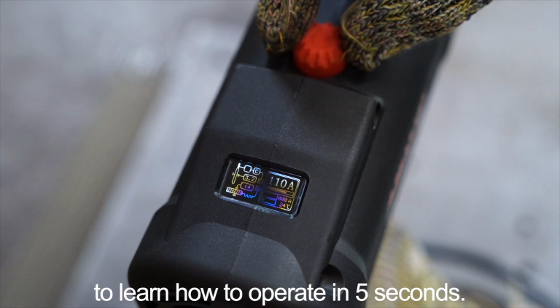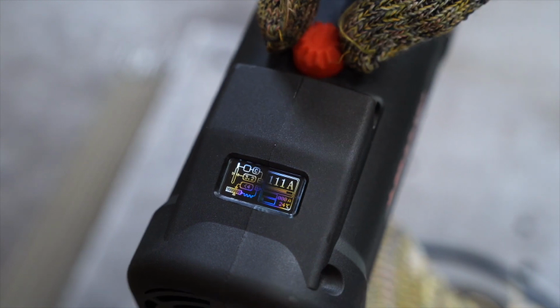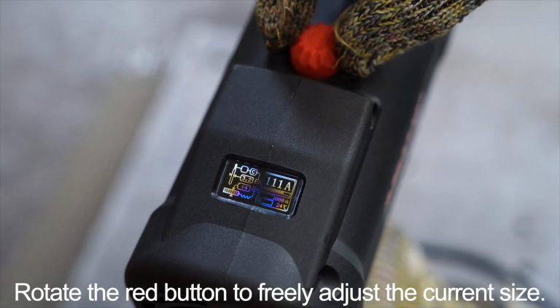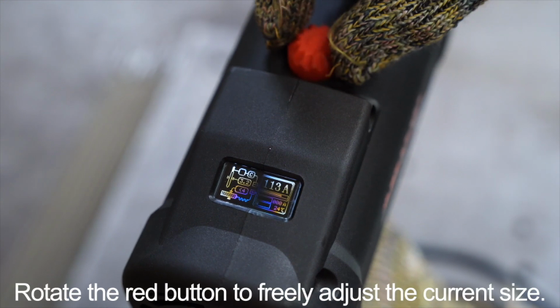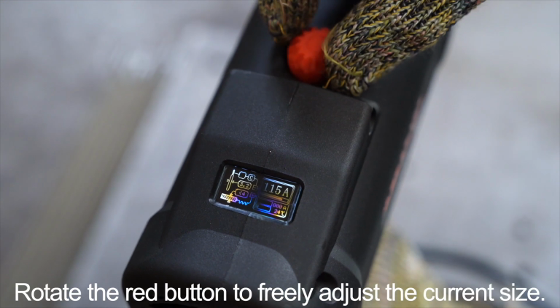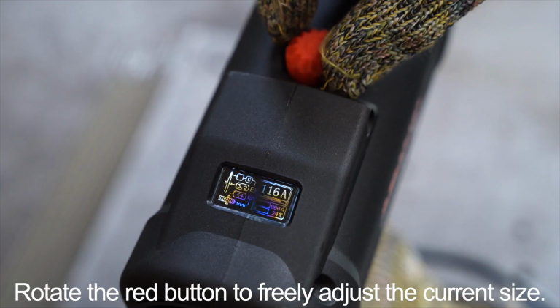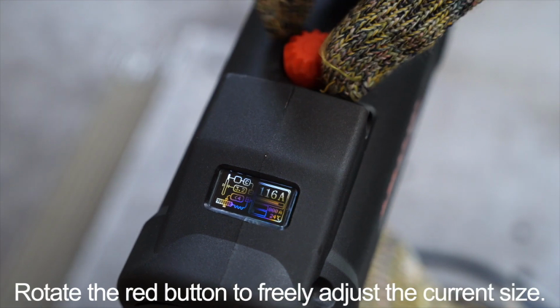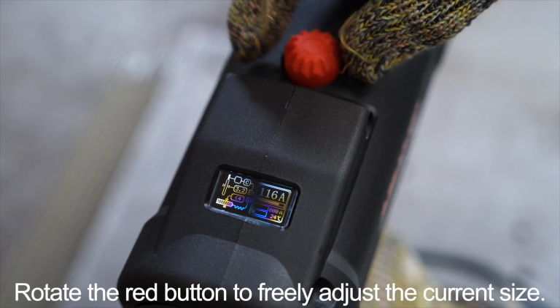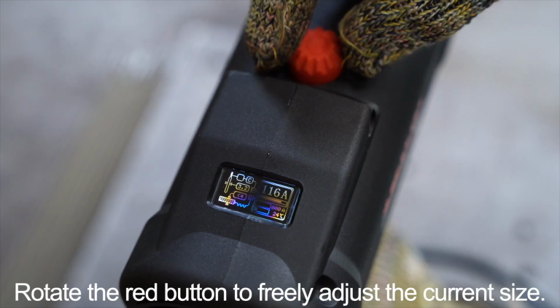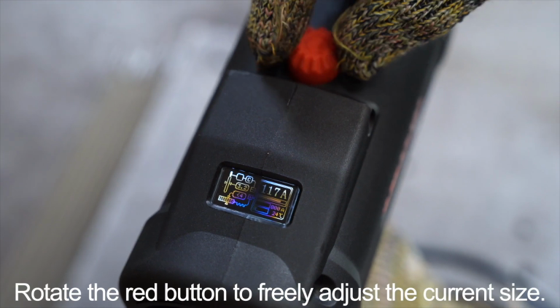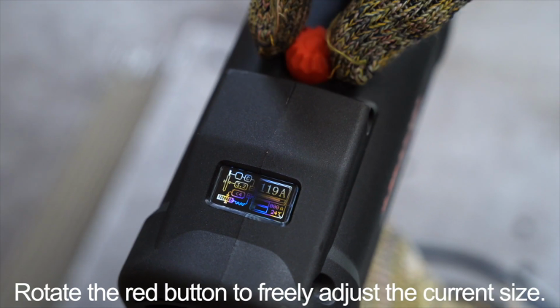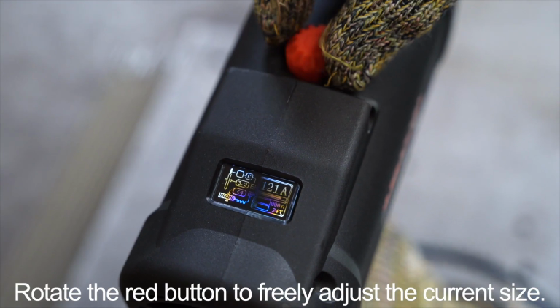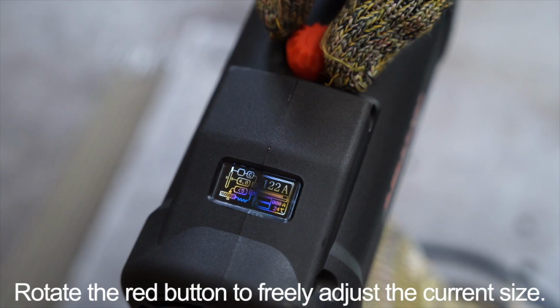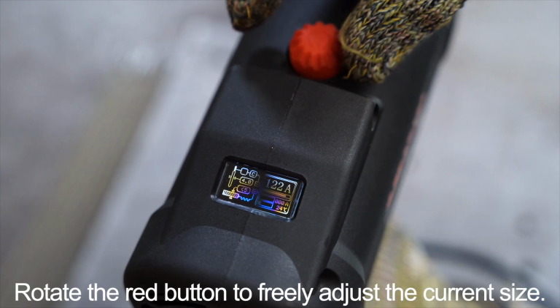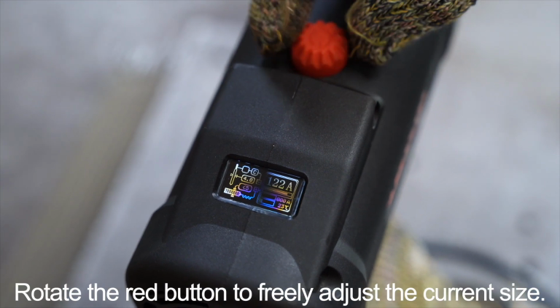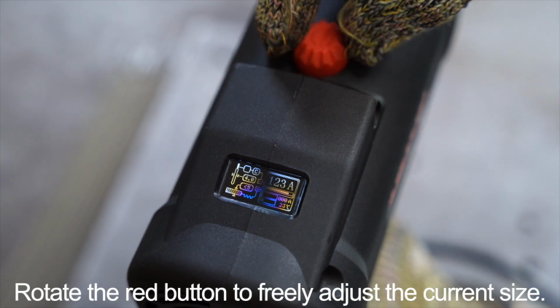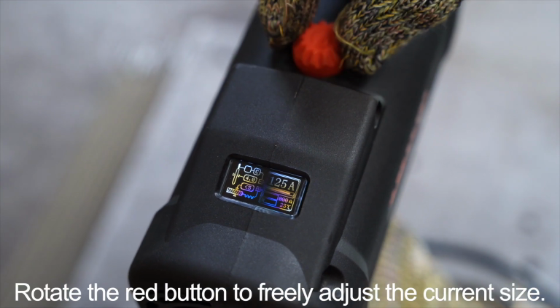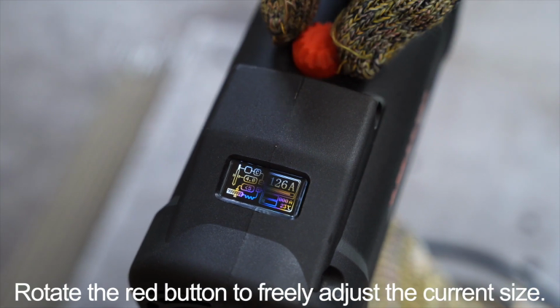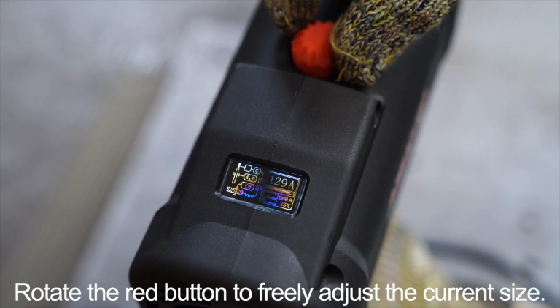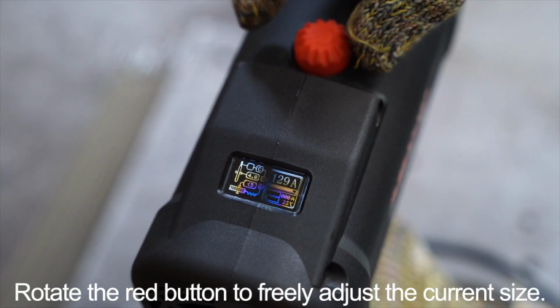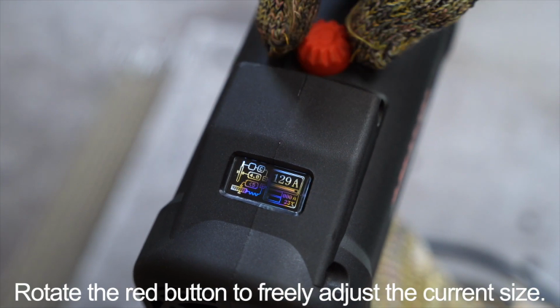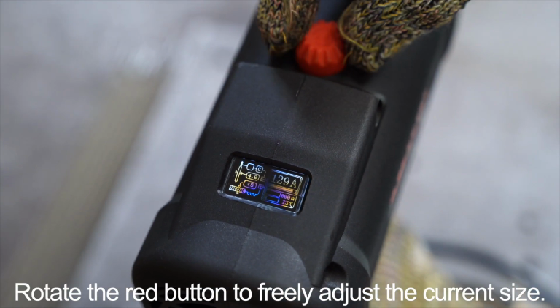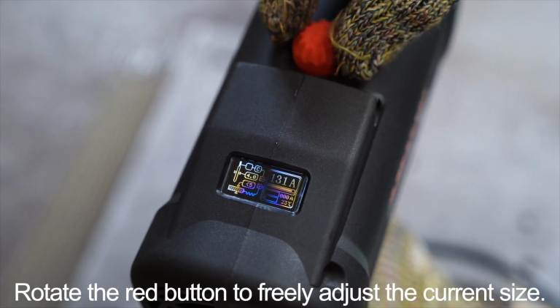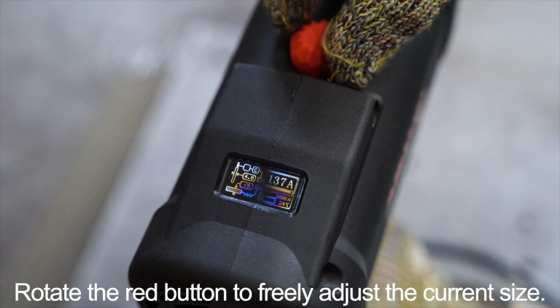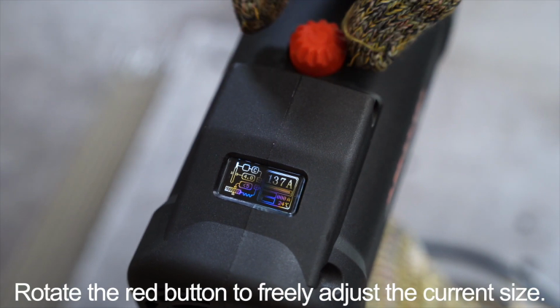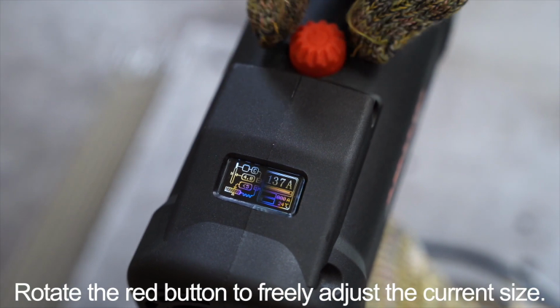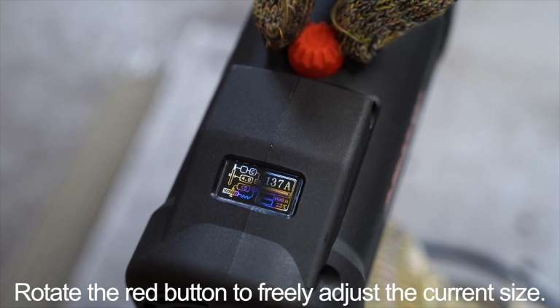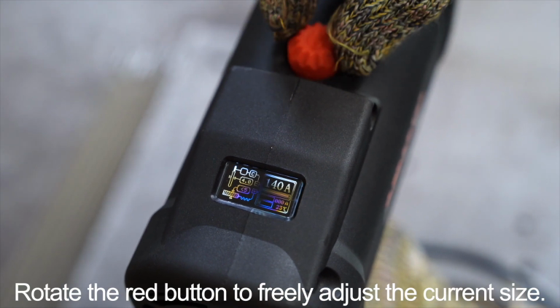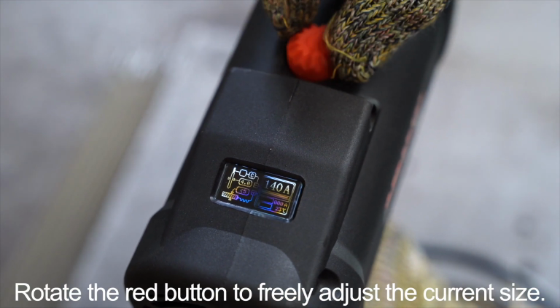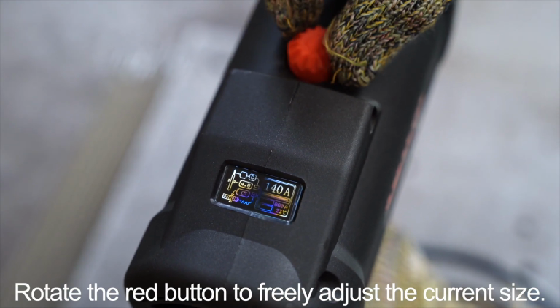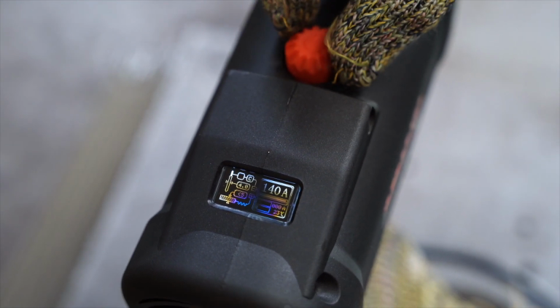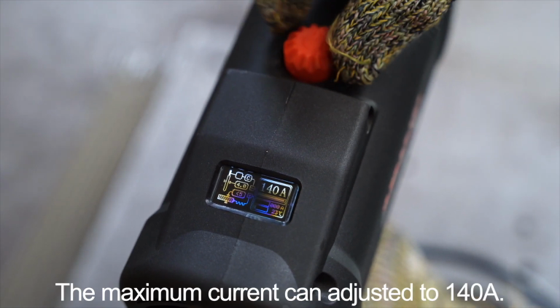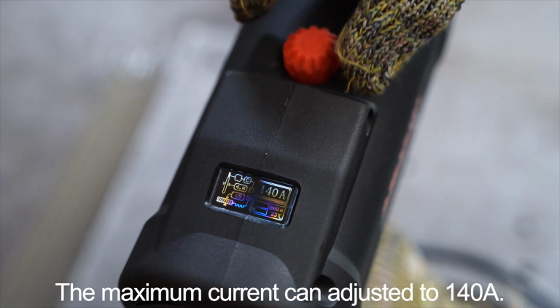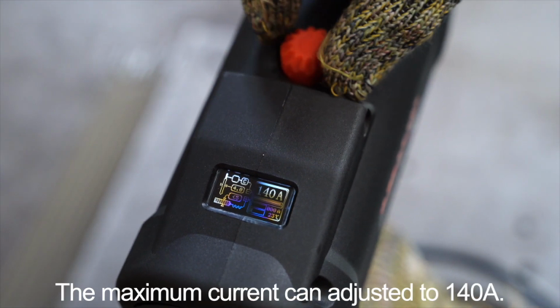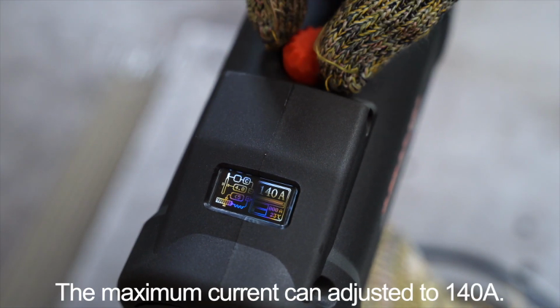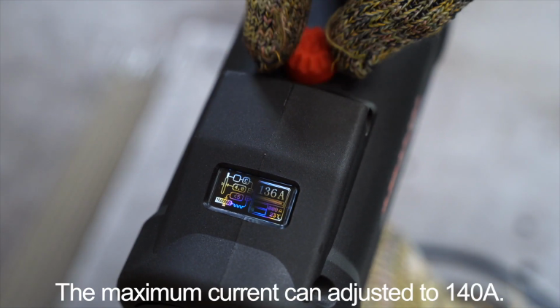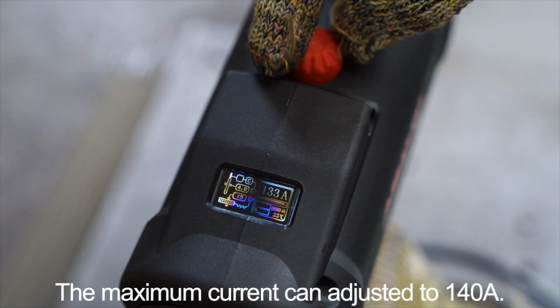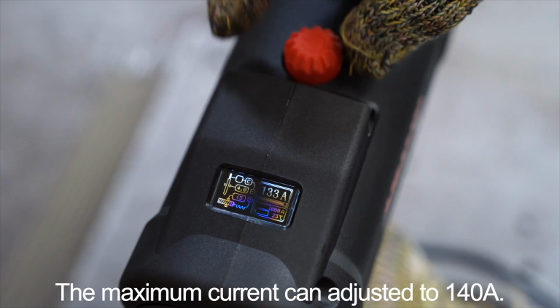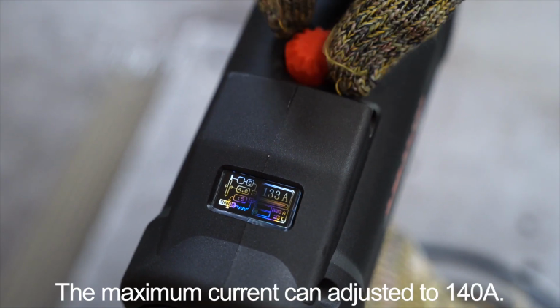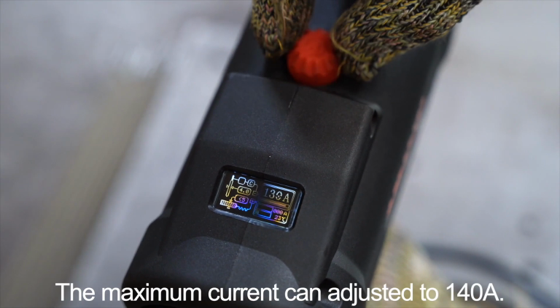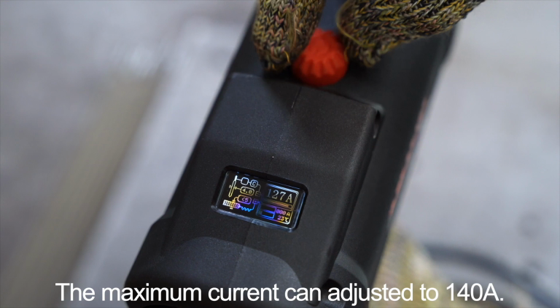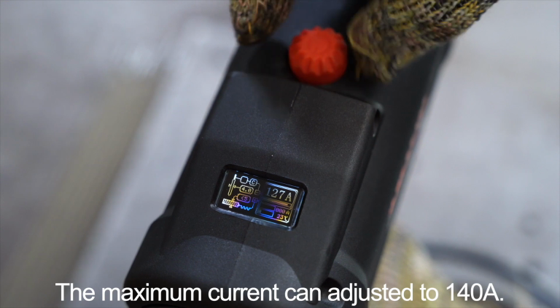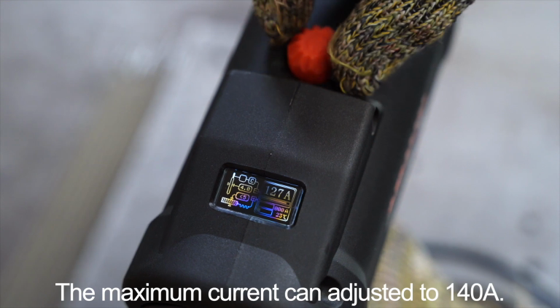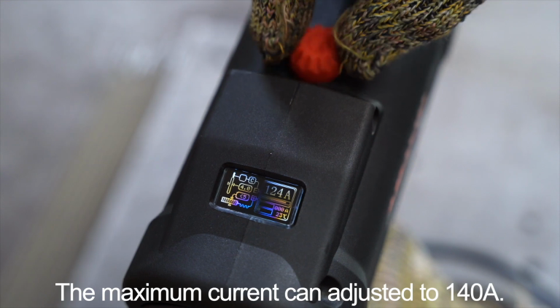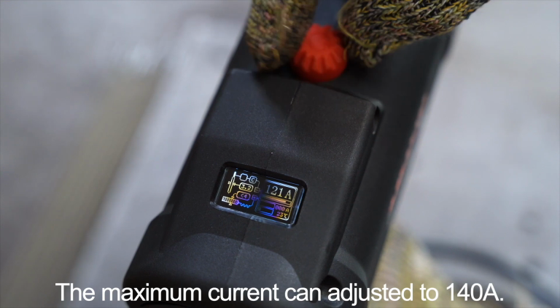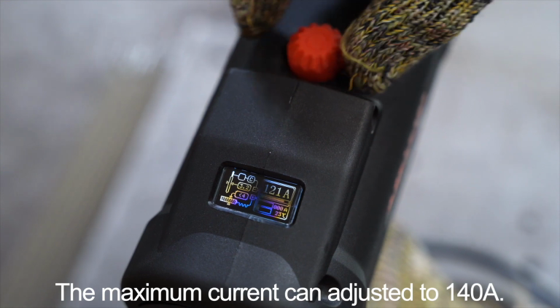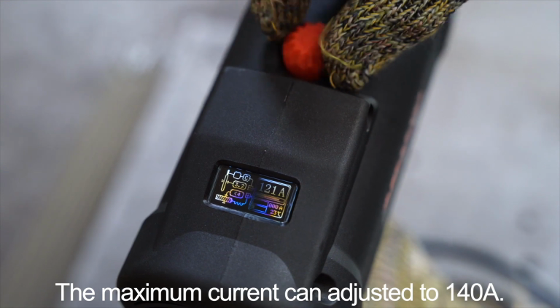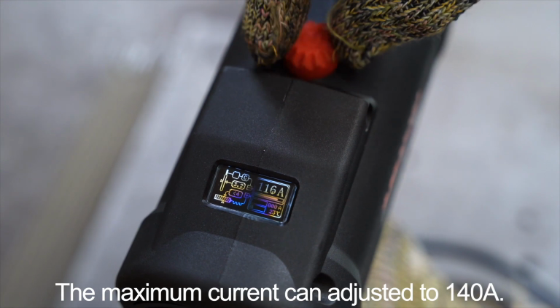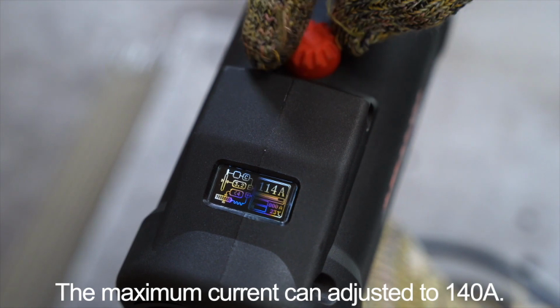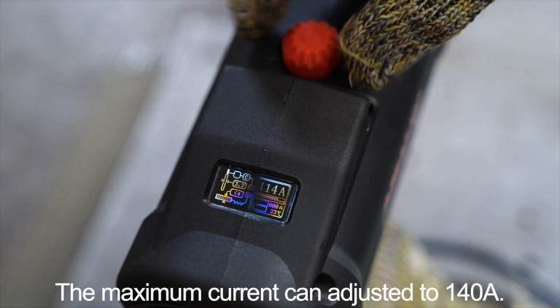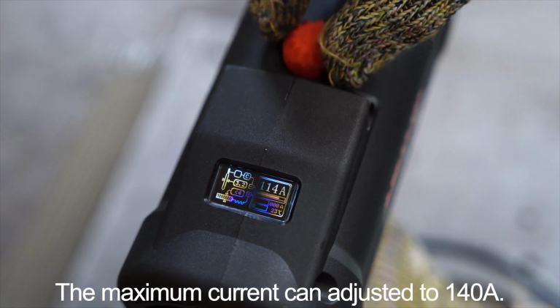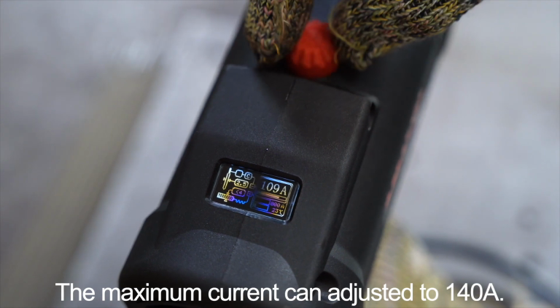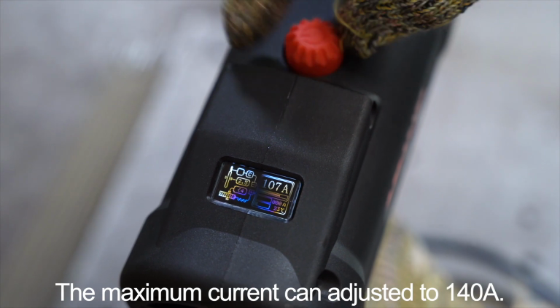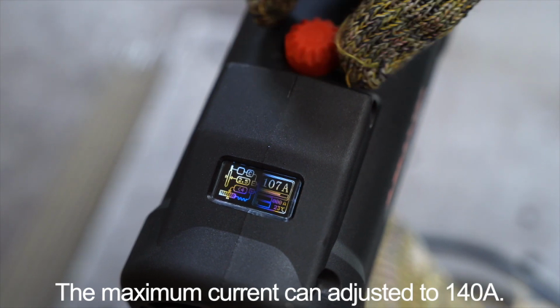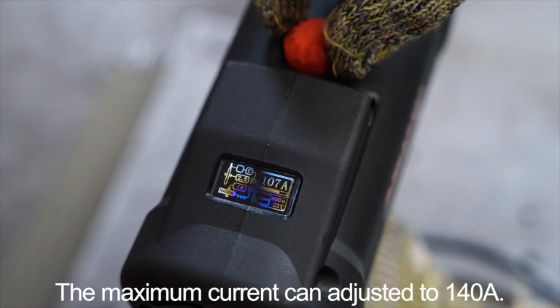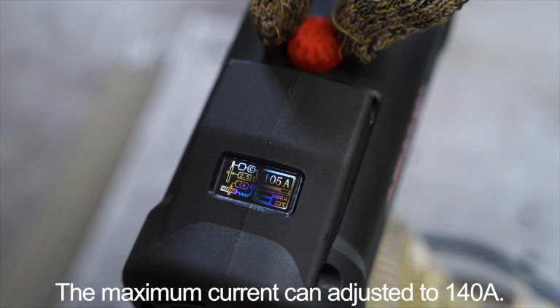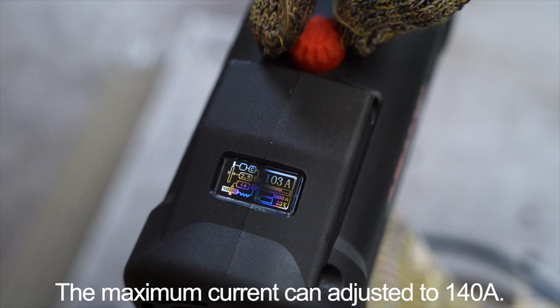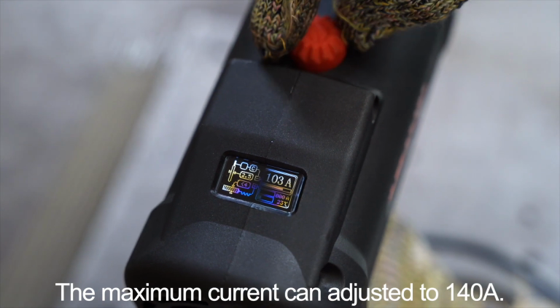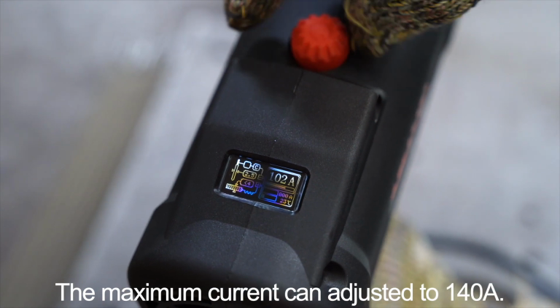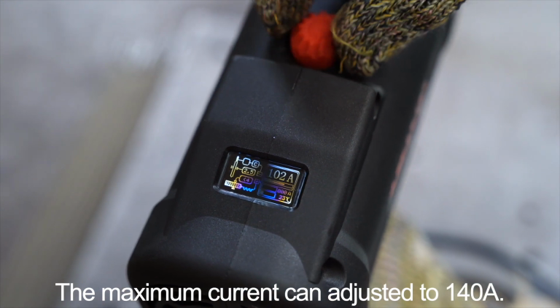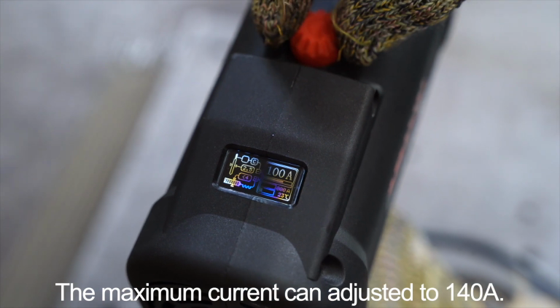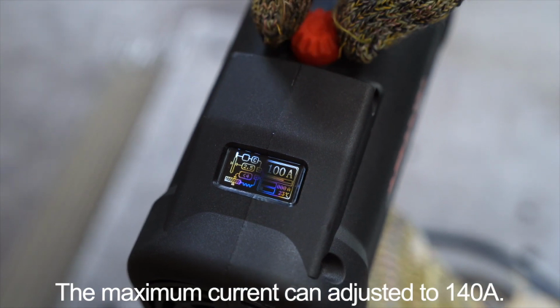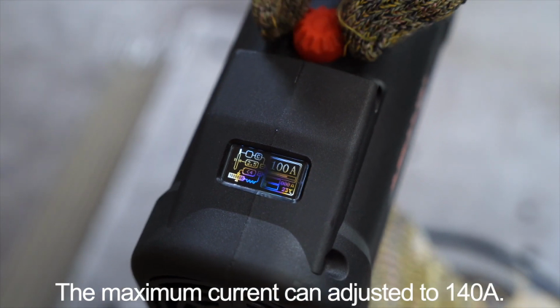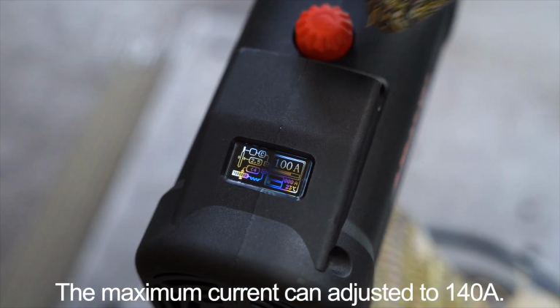Rotate the red button to freely adjust the current size. The maximum current can be adjusted to 140 amperes.